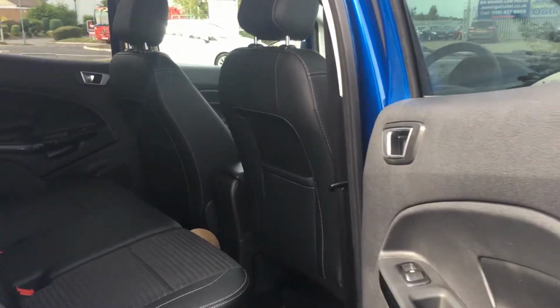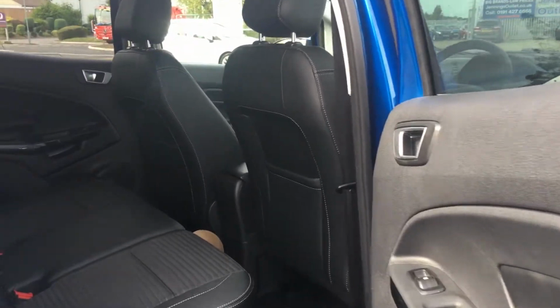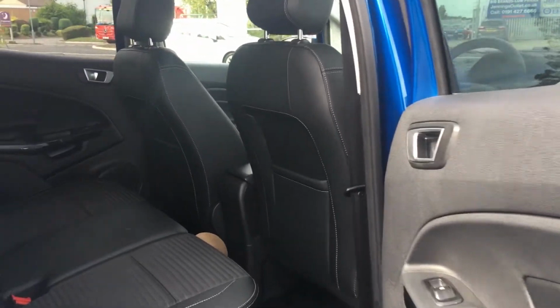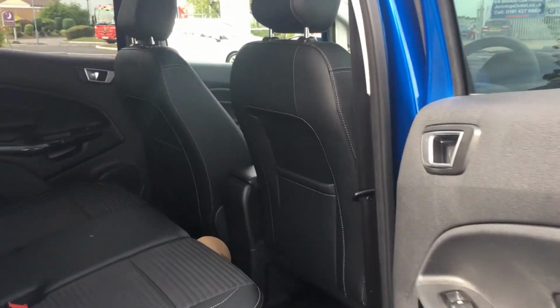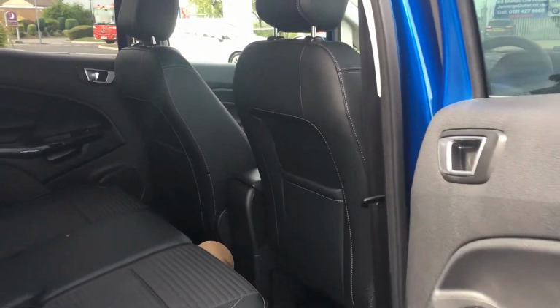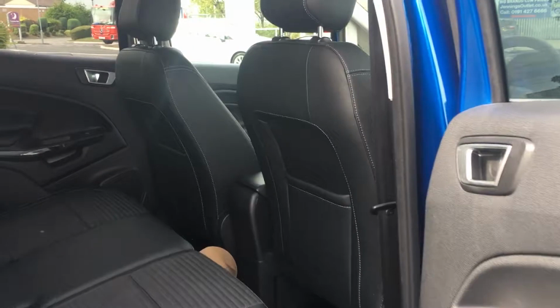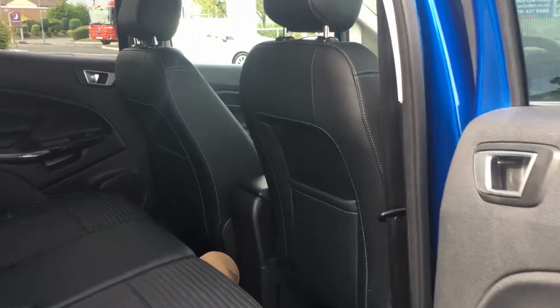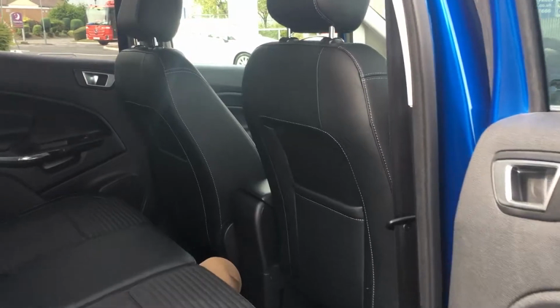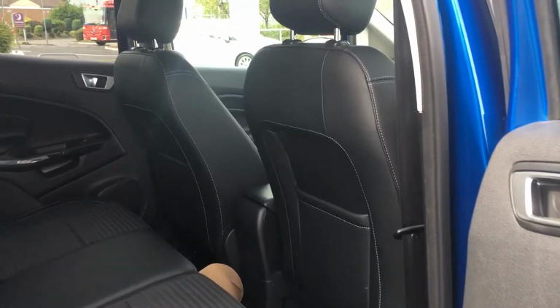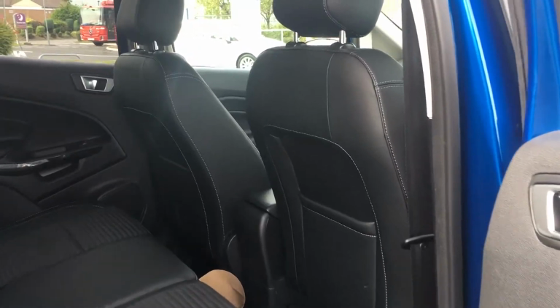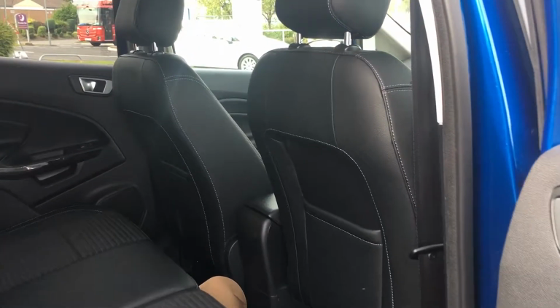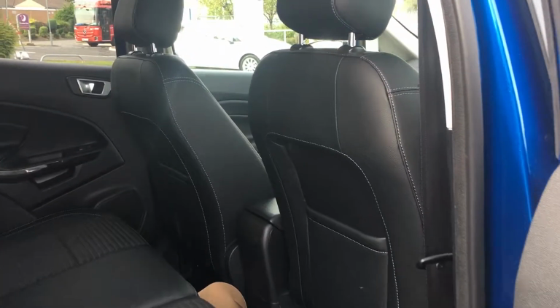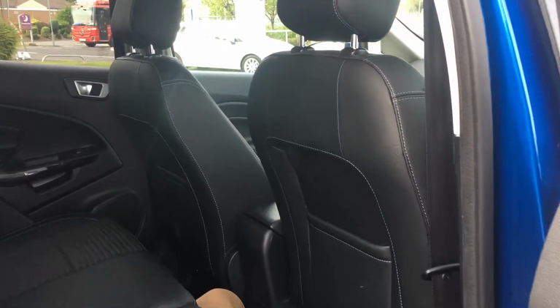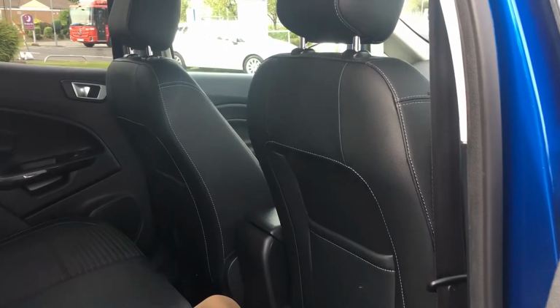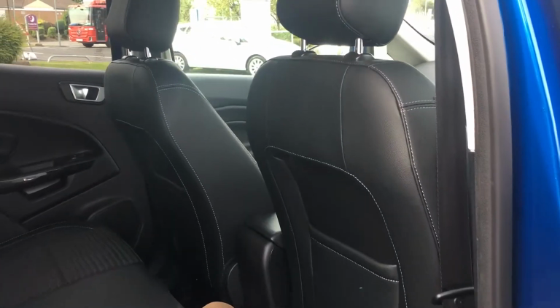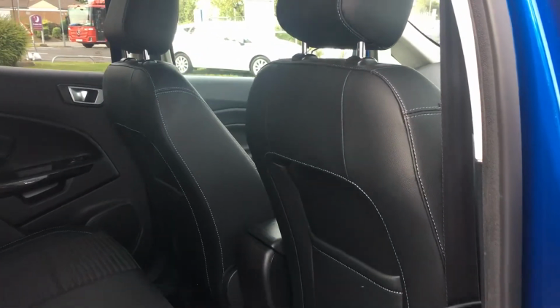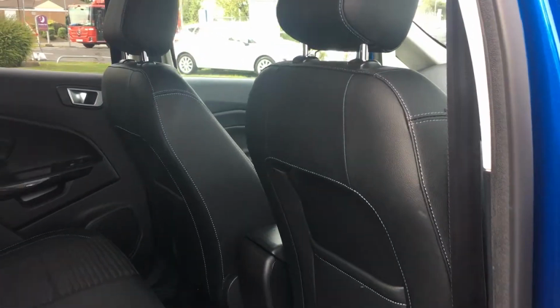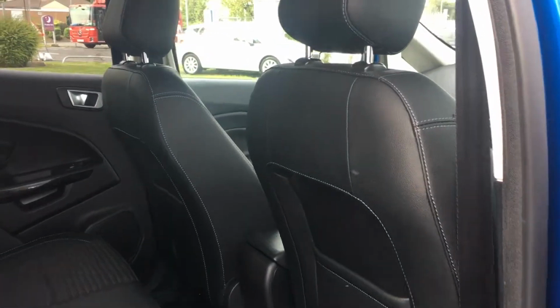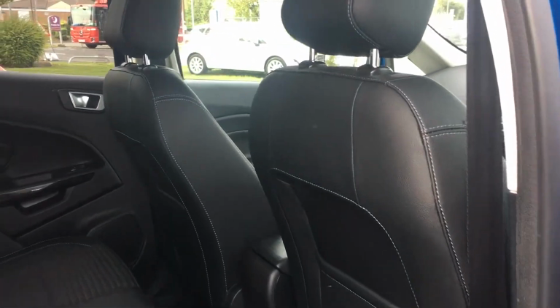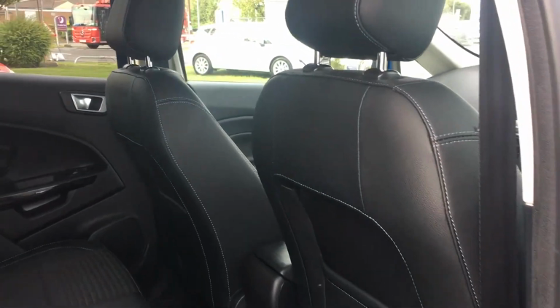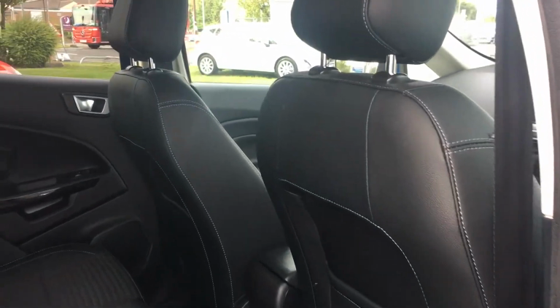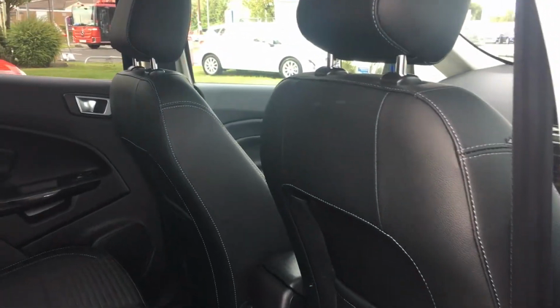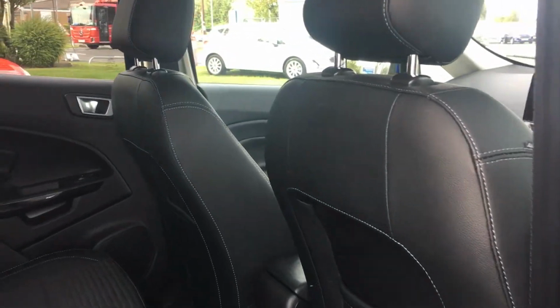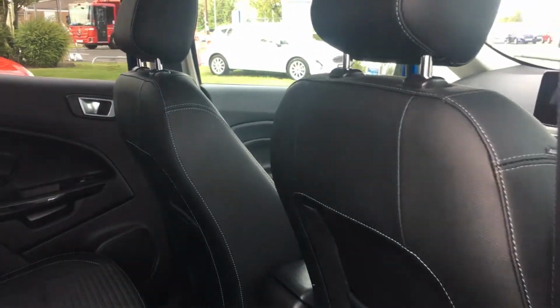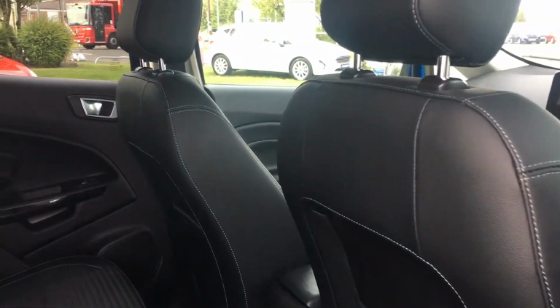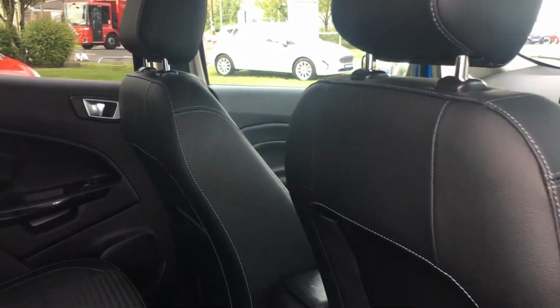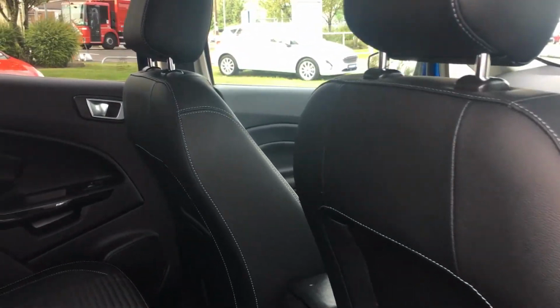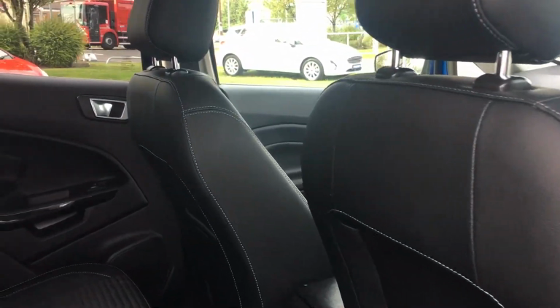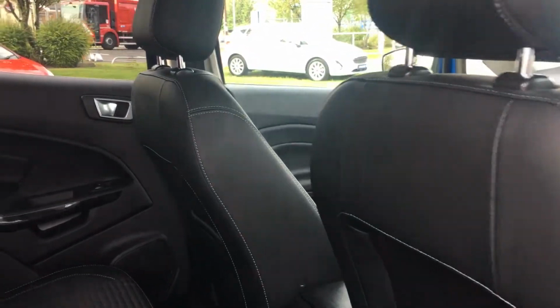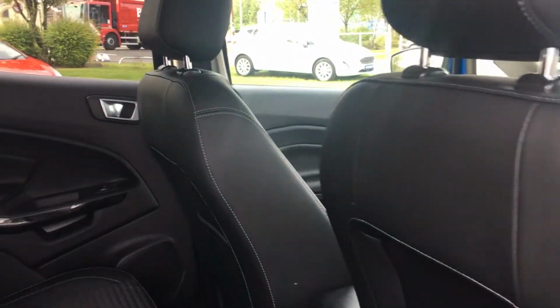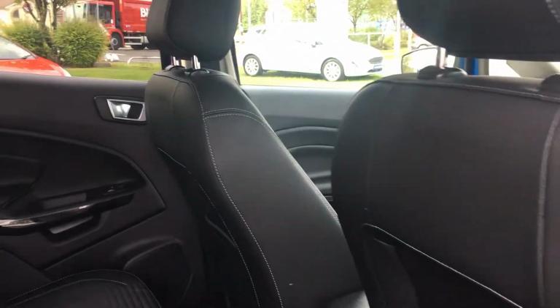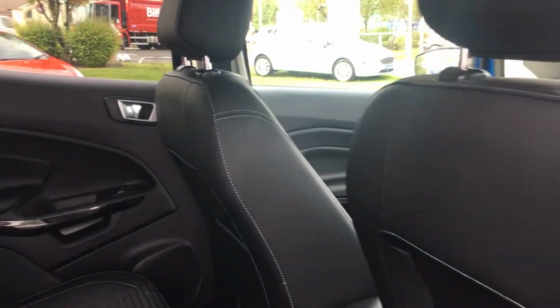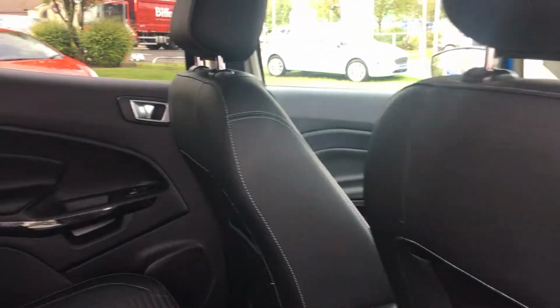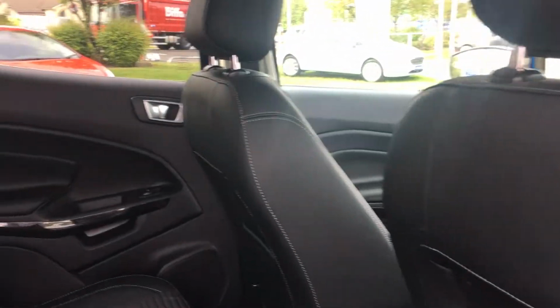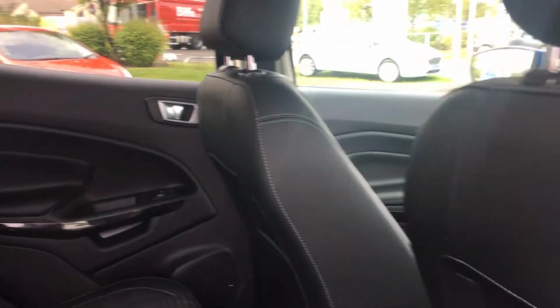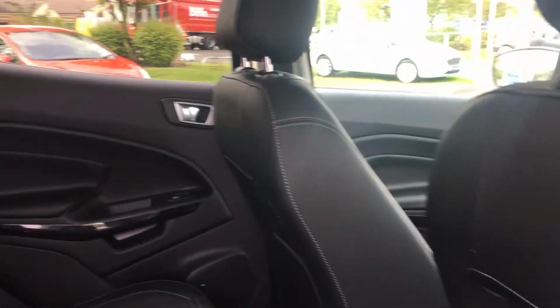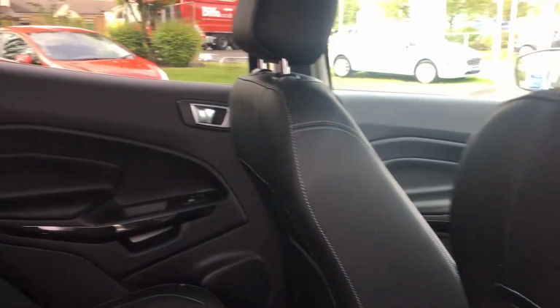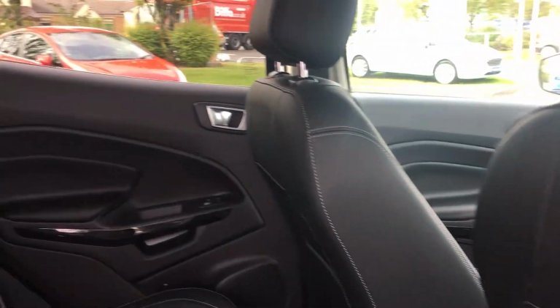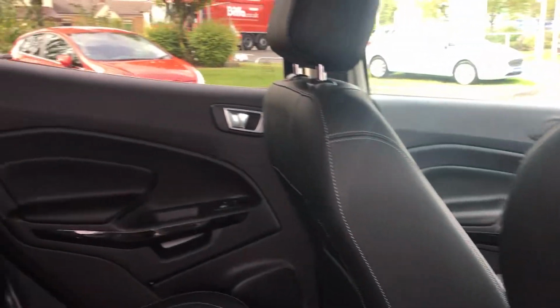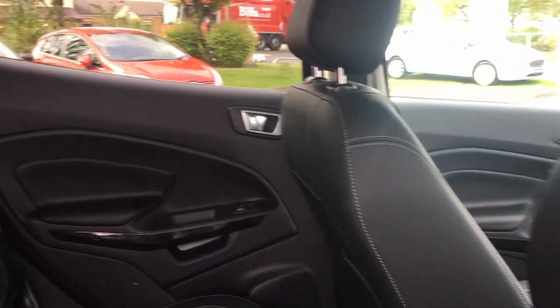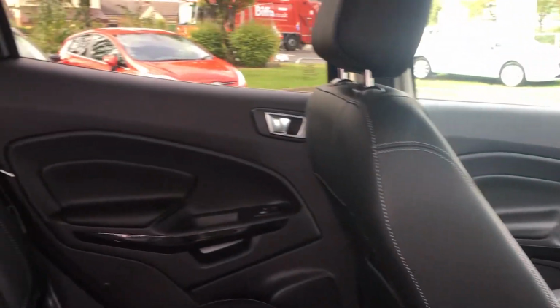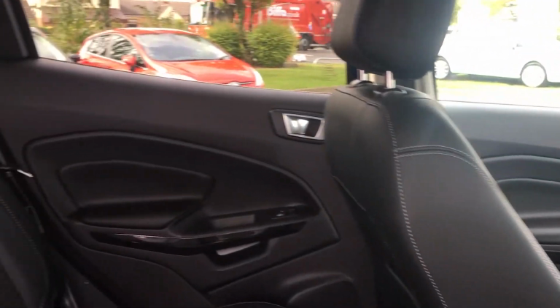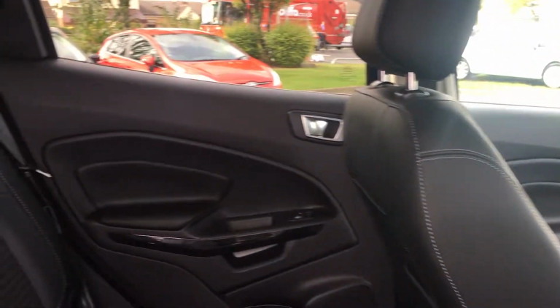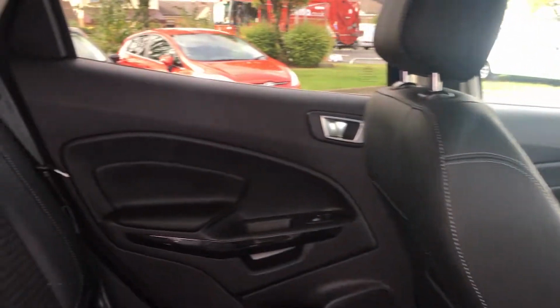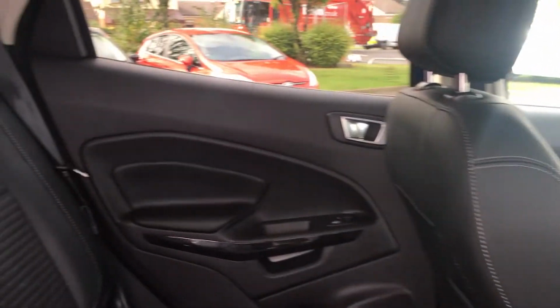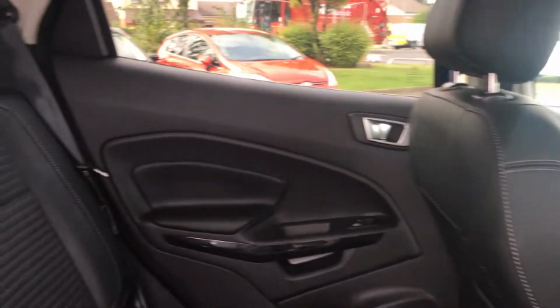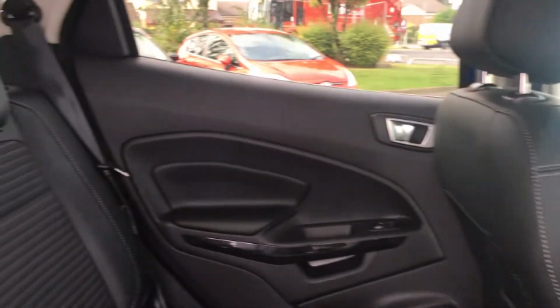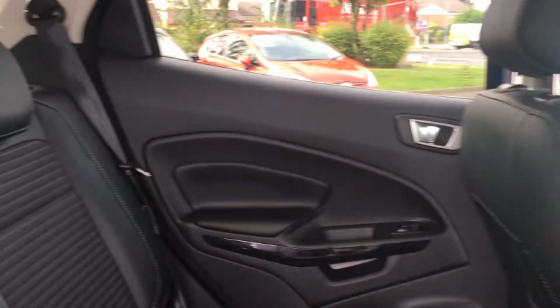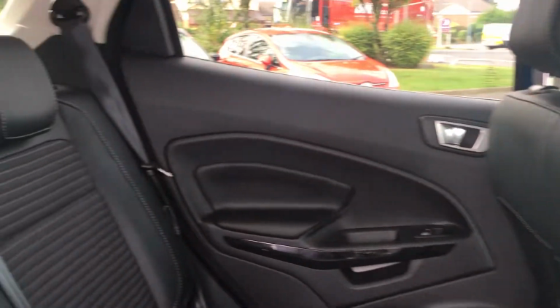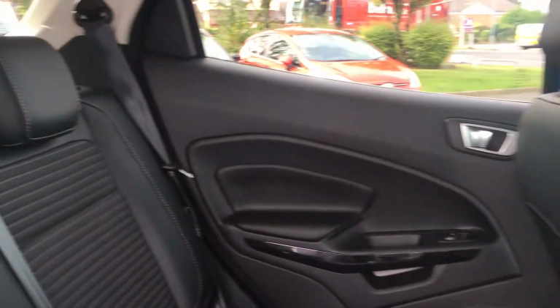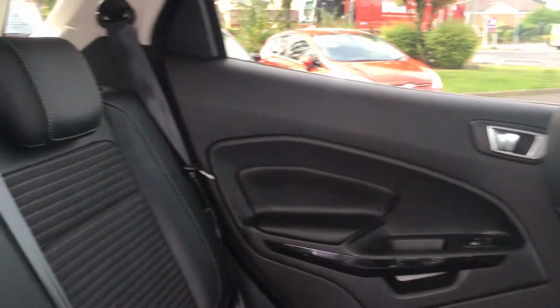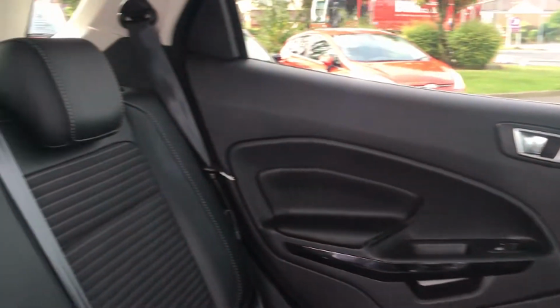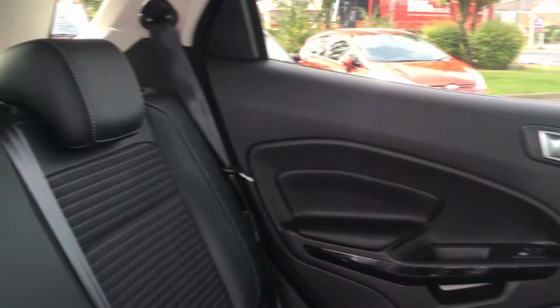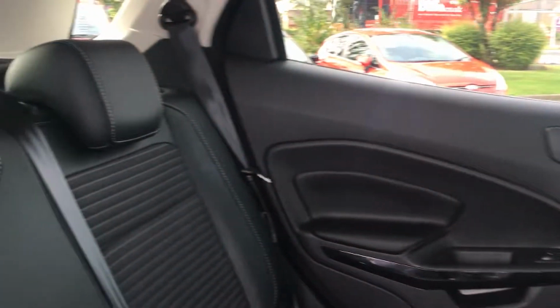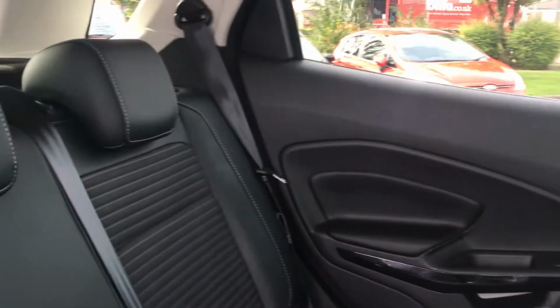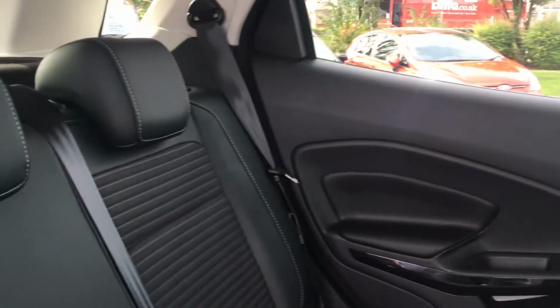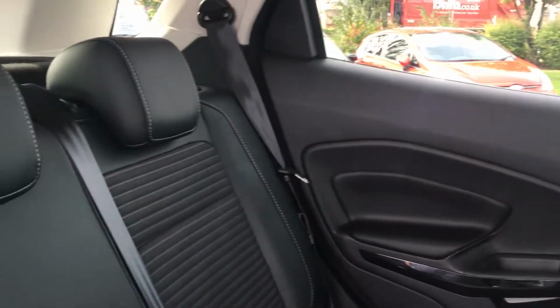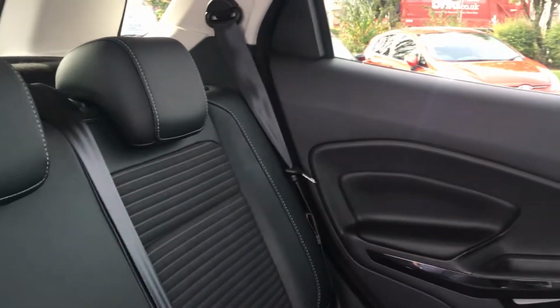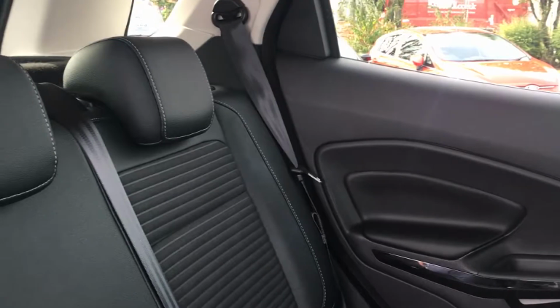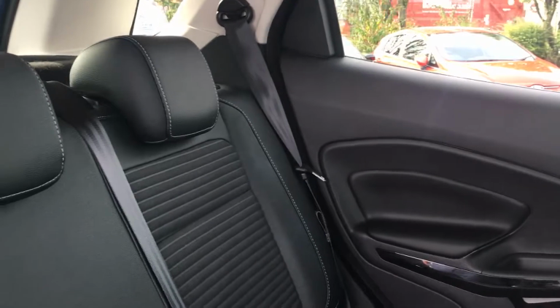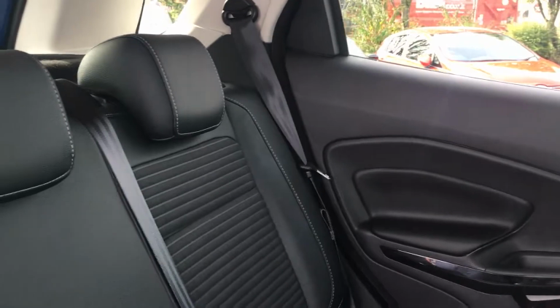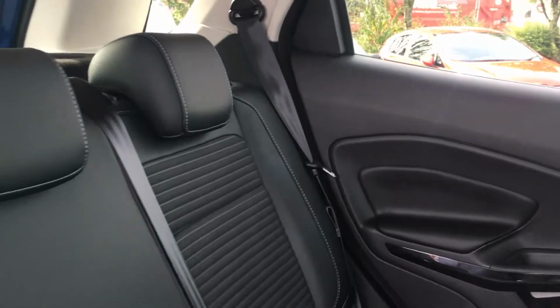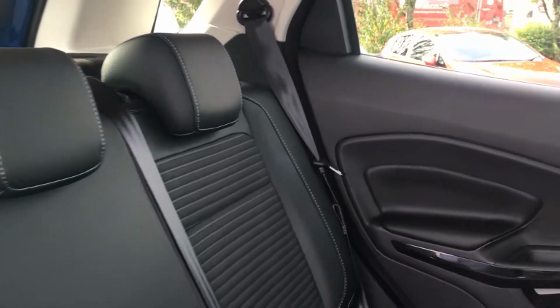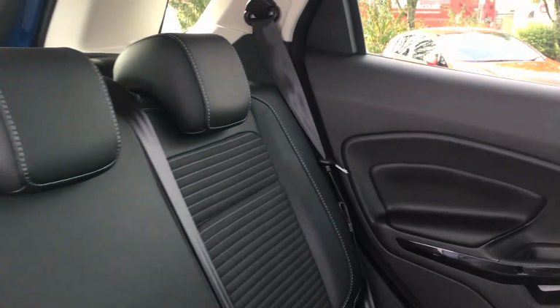In the rear there are isofix points in case you wish to attach a car seat, and room for three adults to sit comfortably.